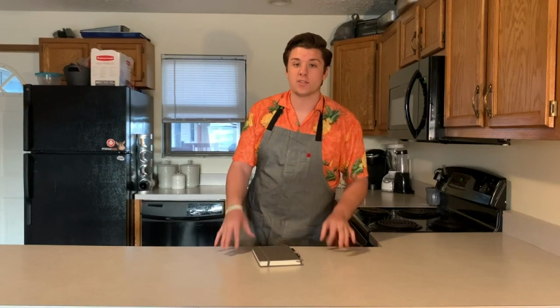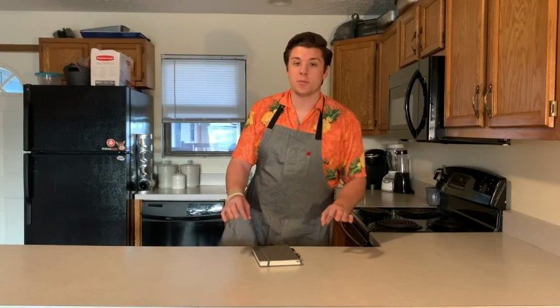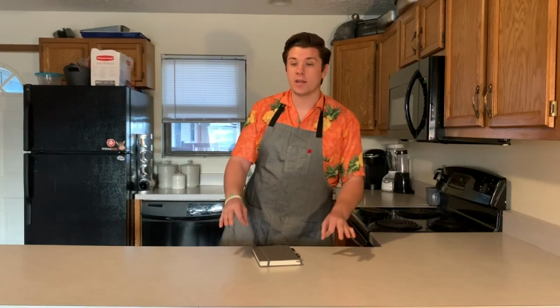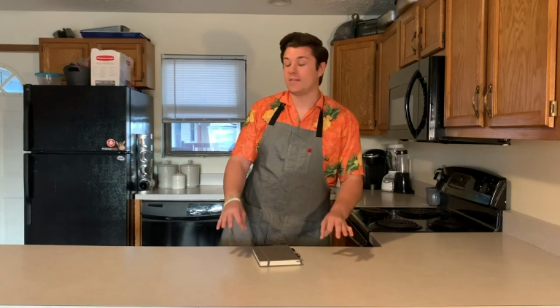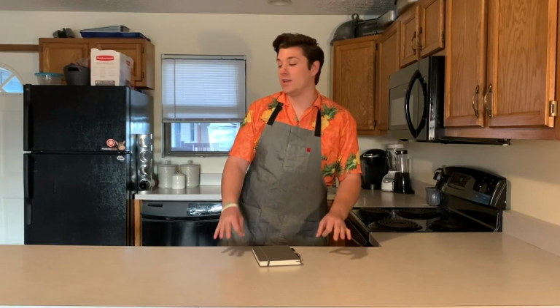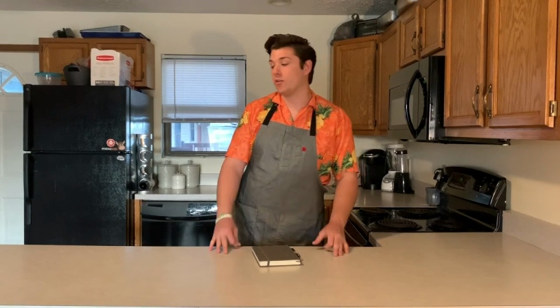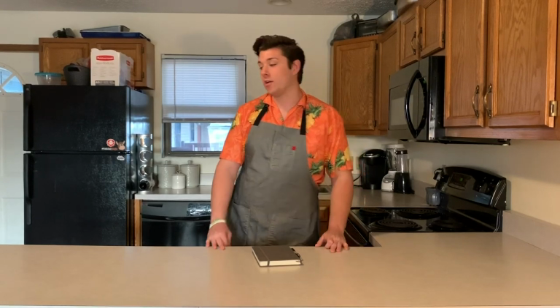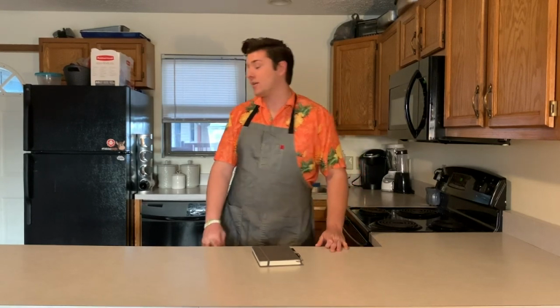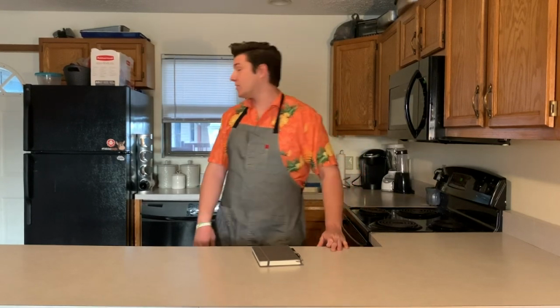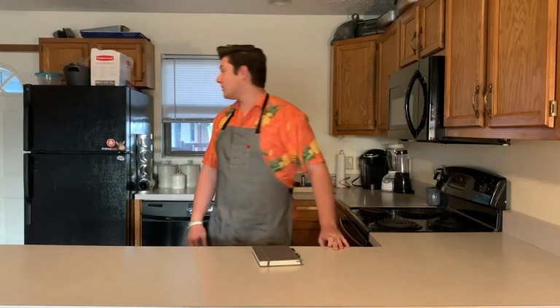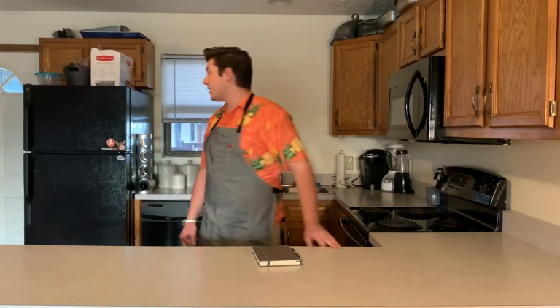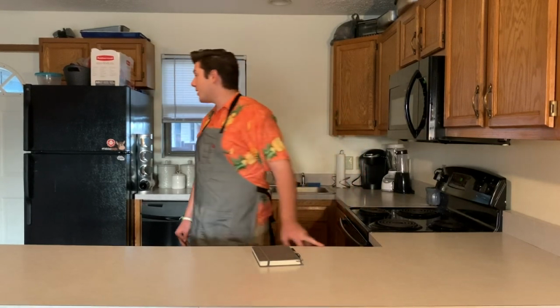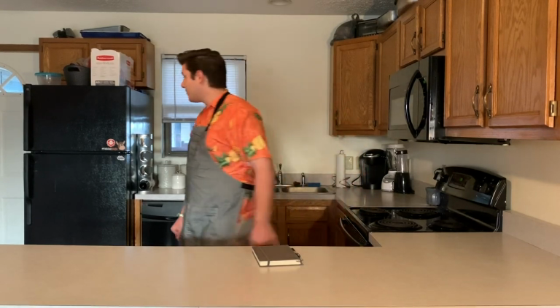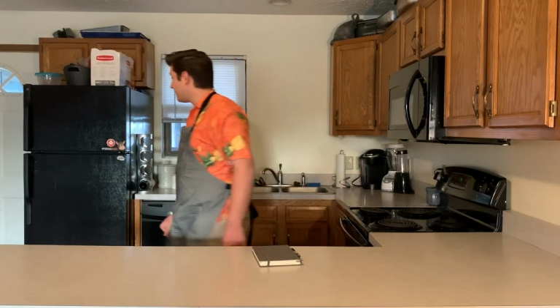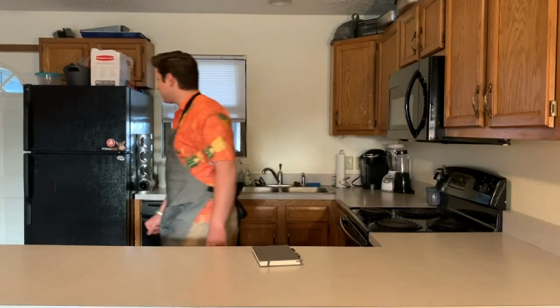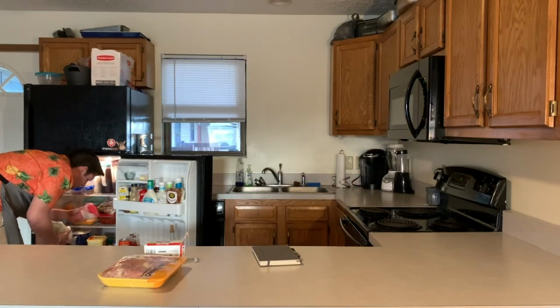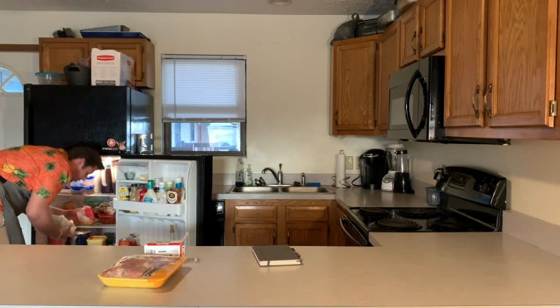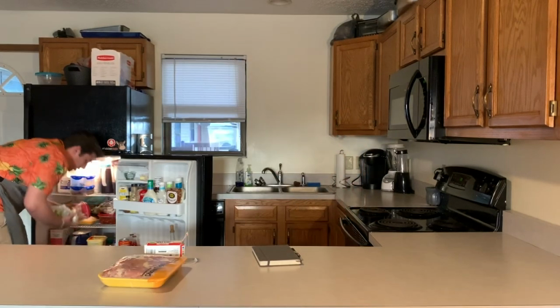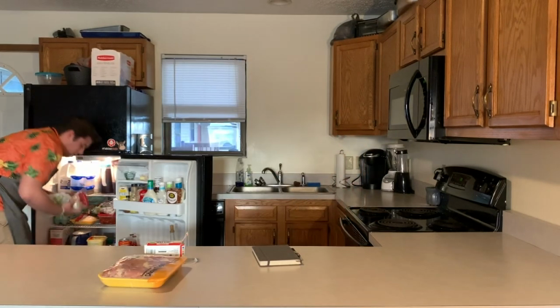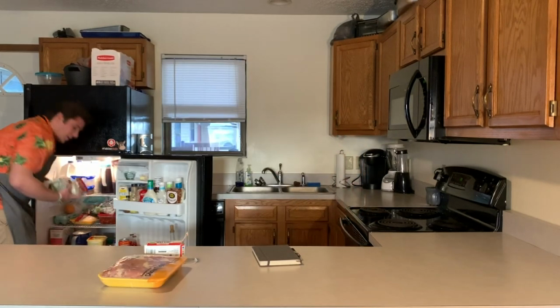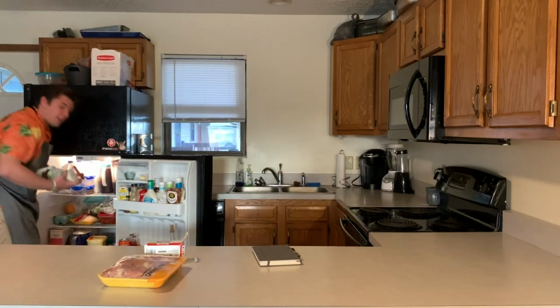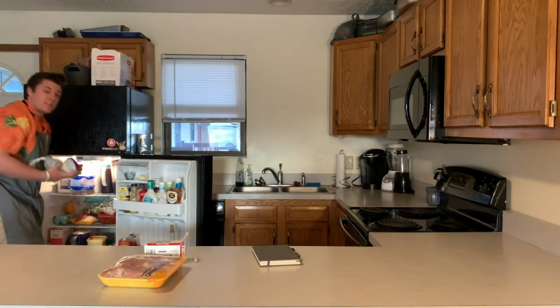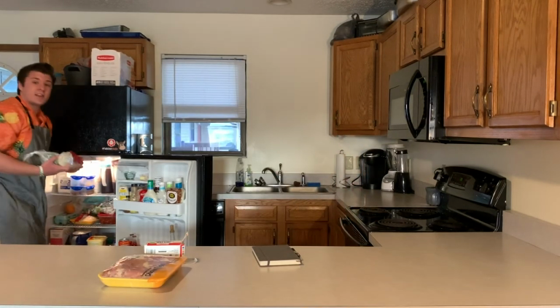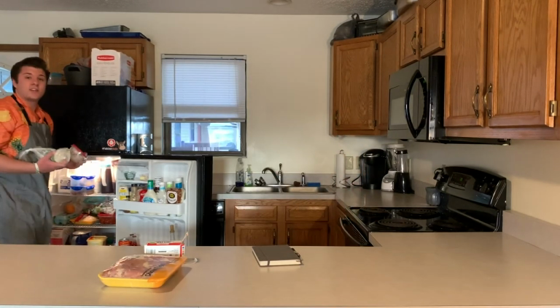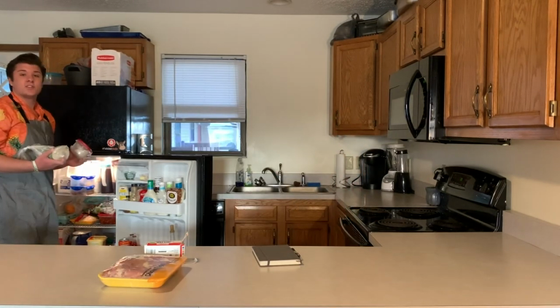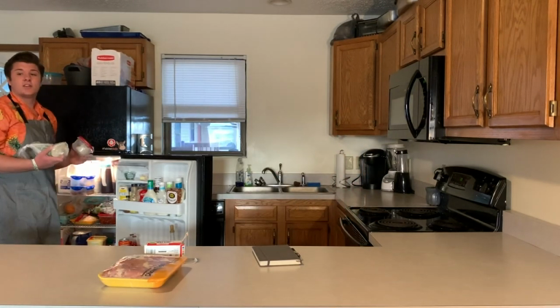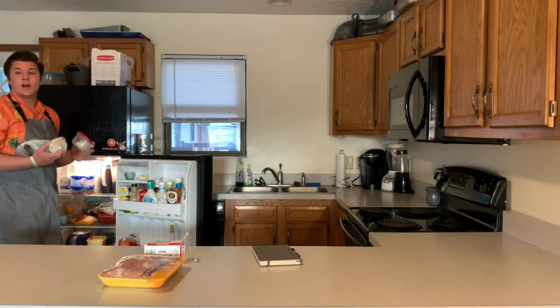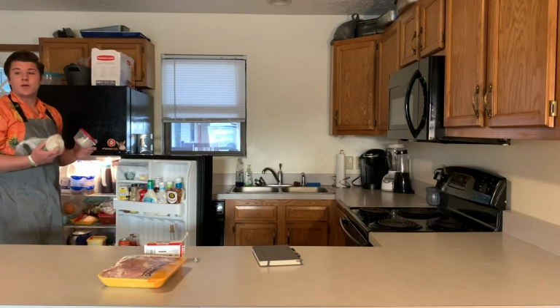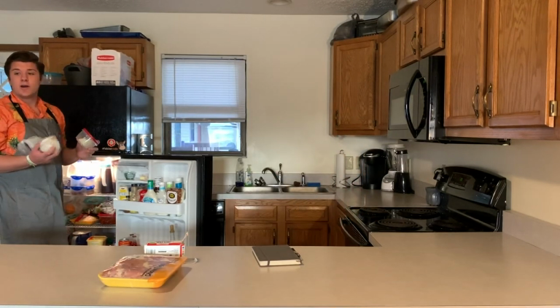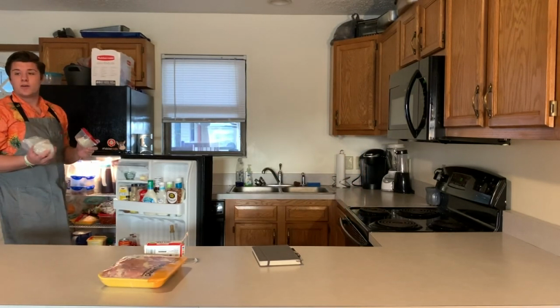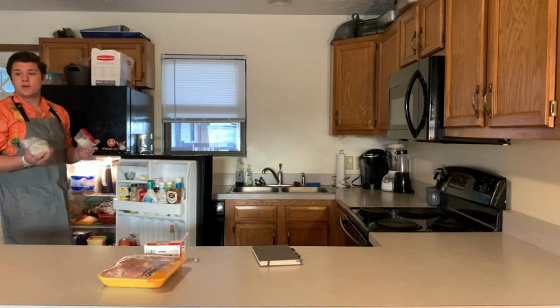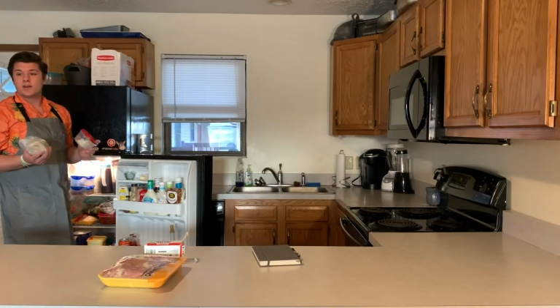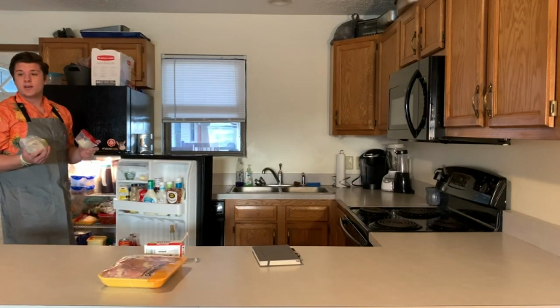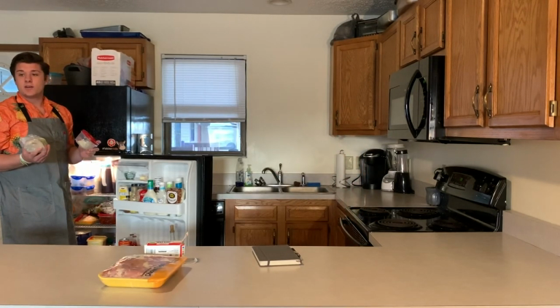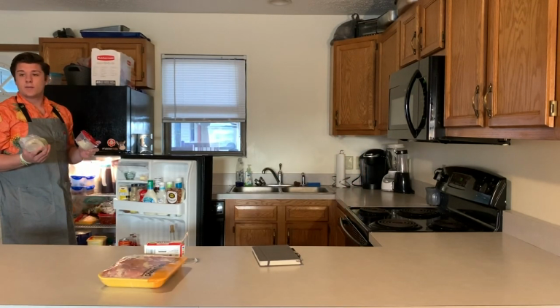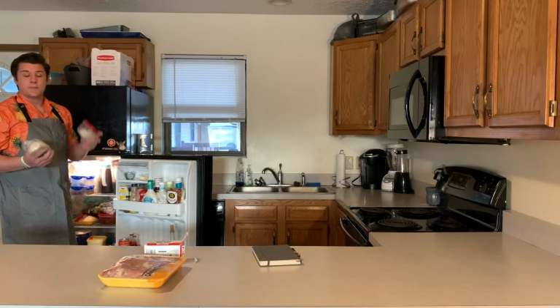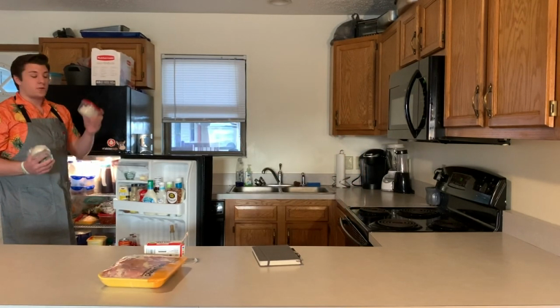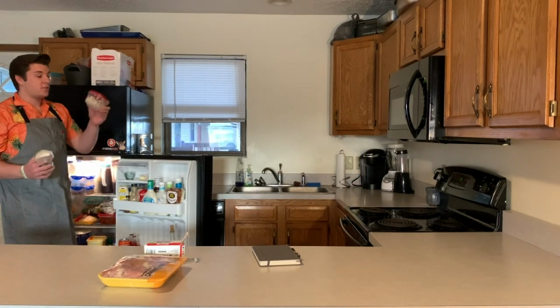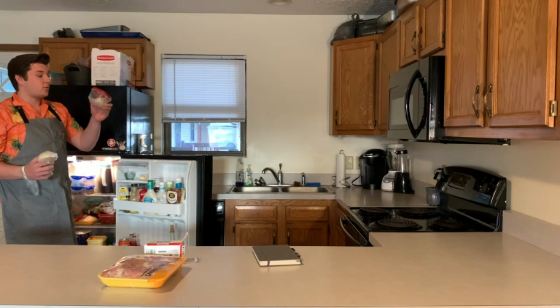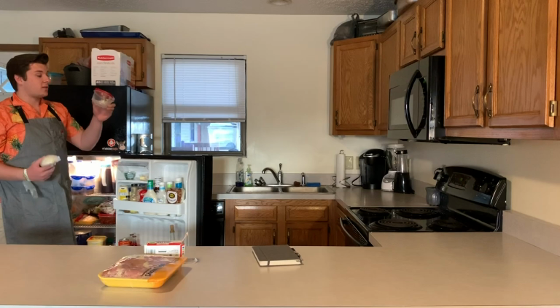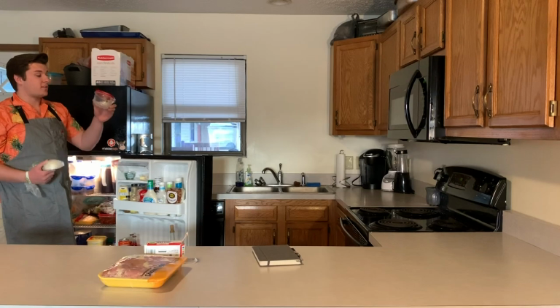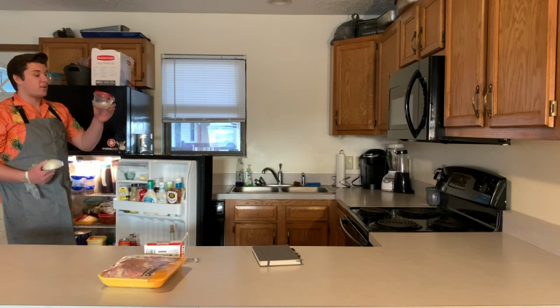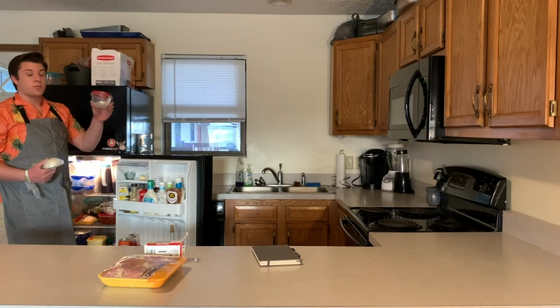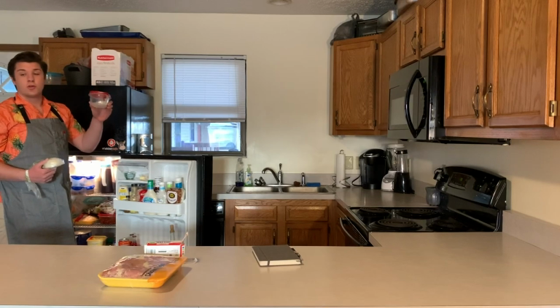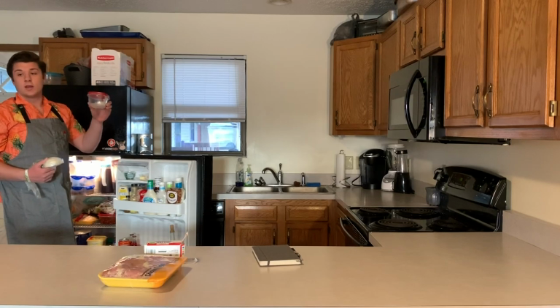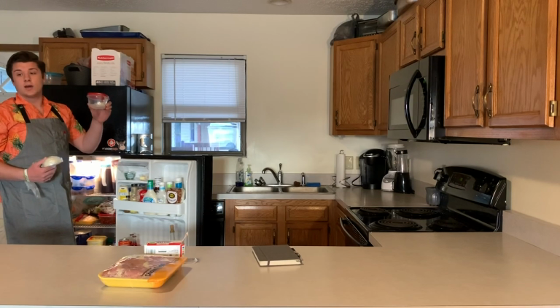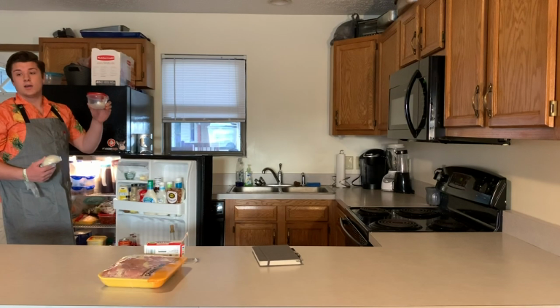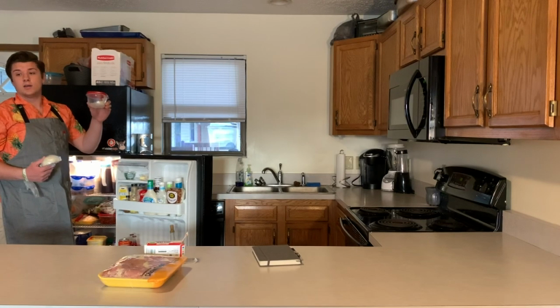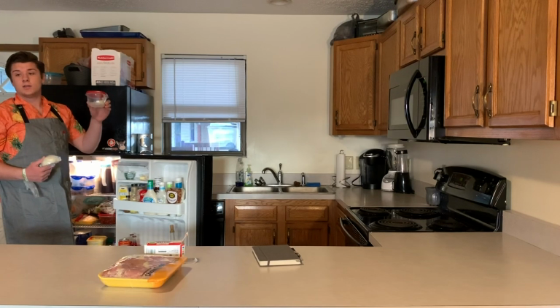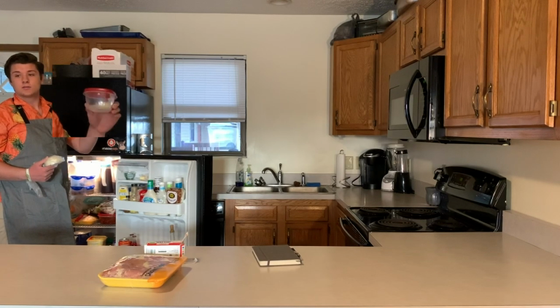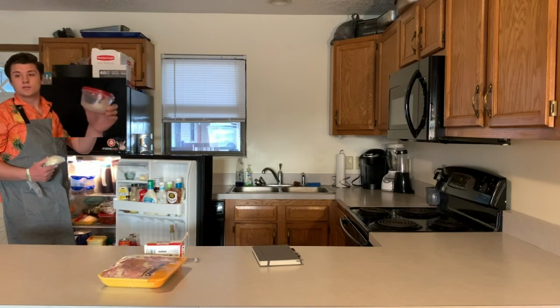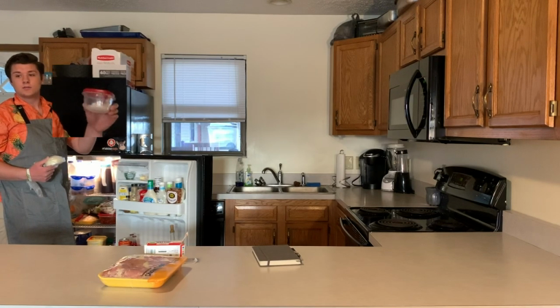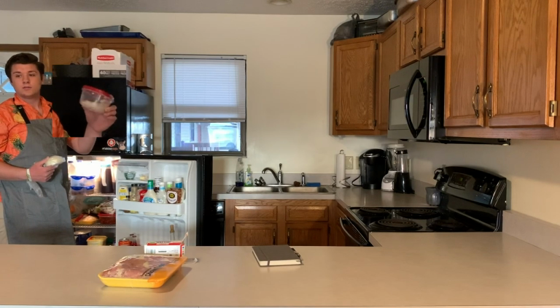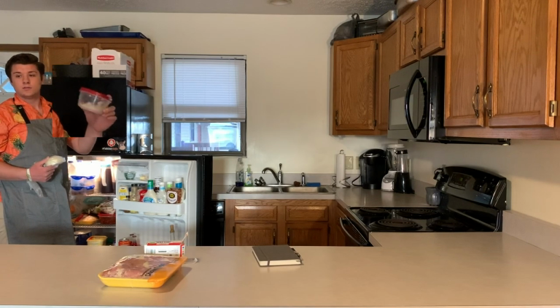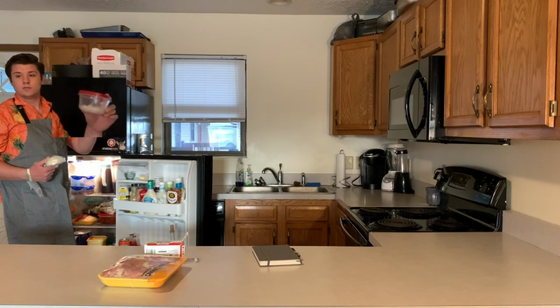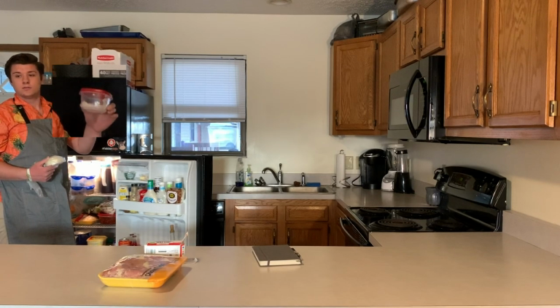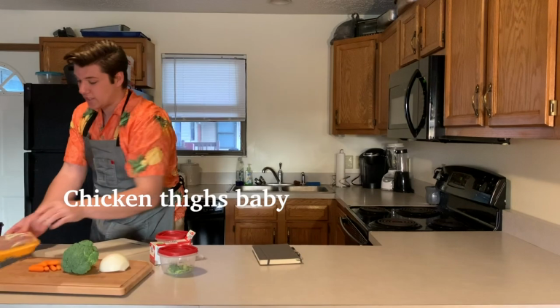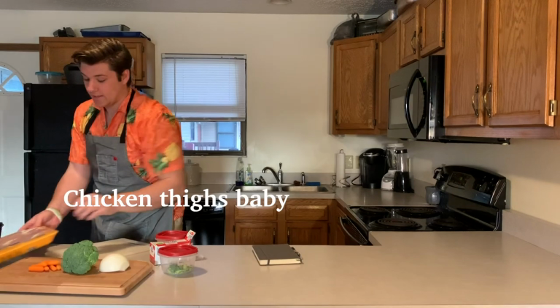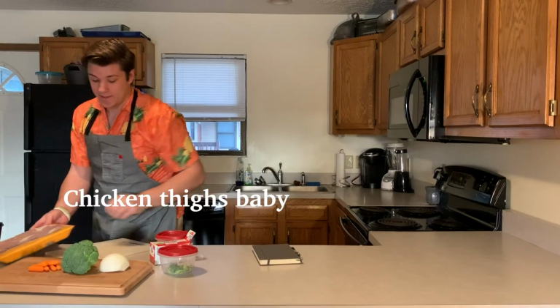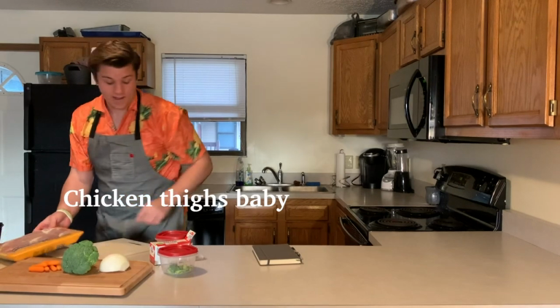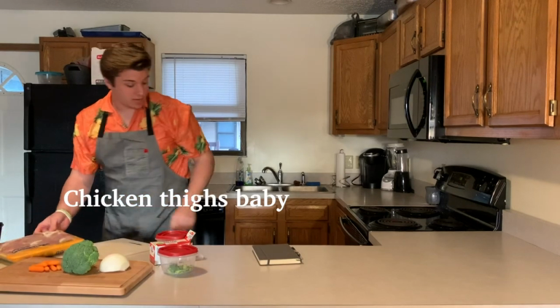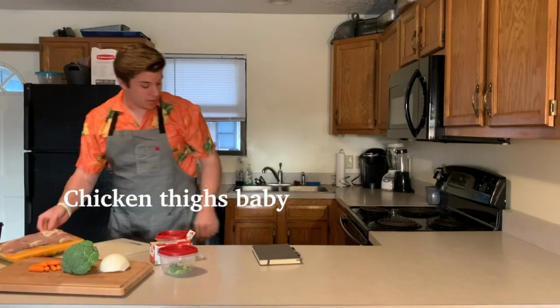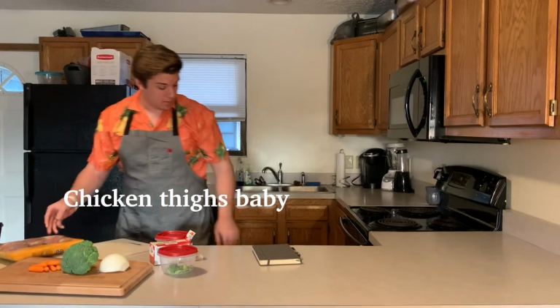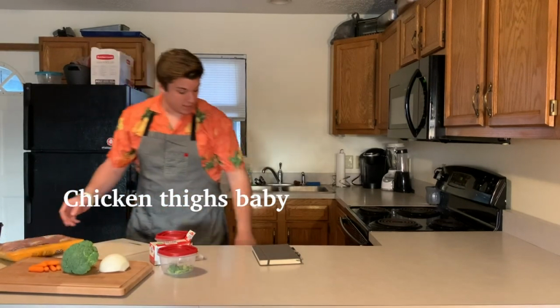First I'm going to get the ingredients set out. You guys think I should cut my own onion? I'm using one that's already pre-cut. Chicken thighs baby.